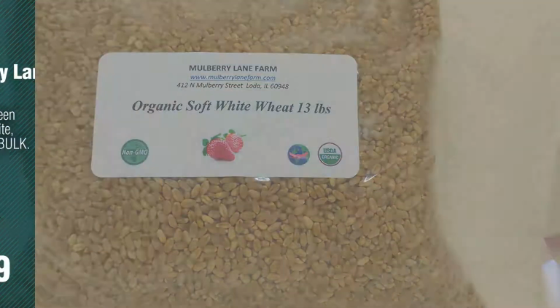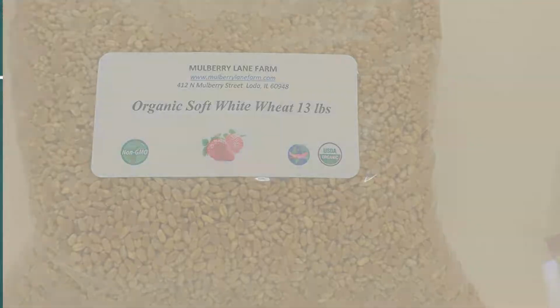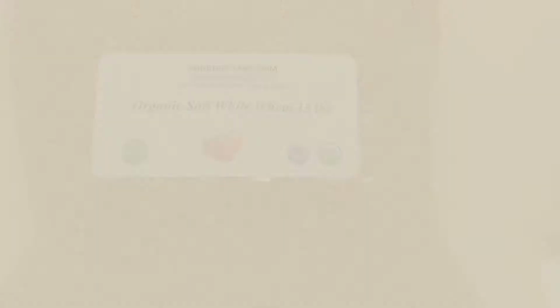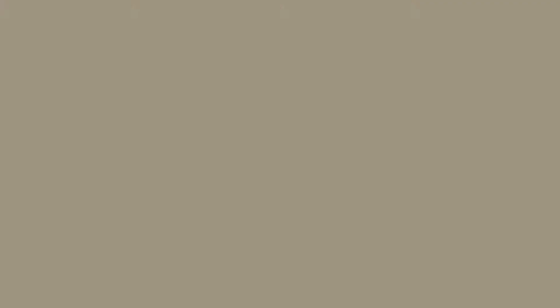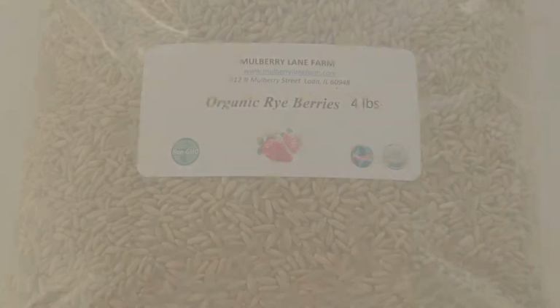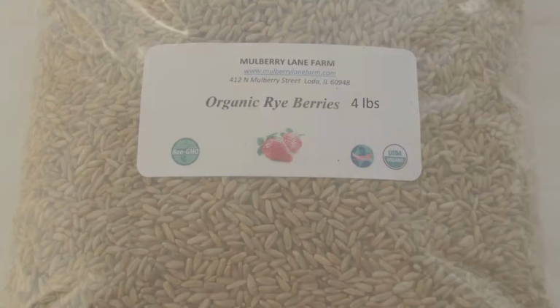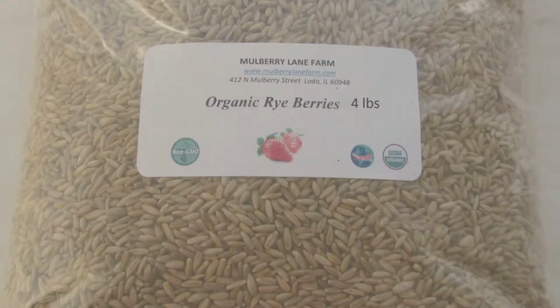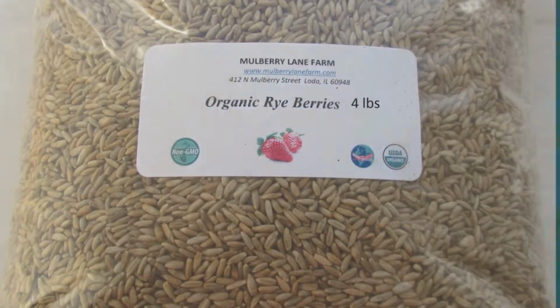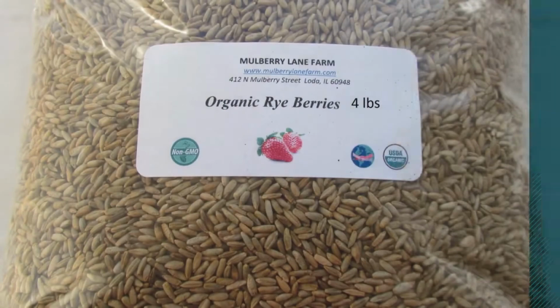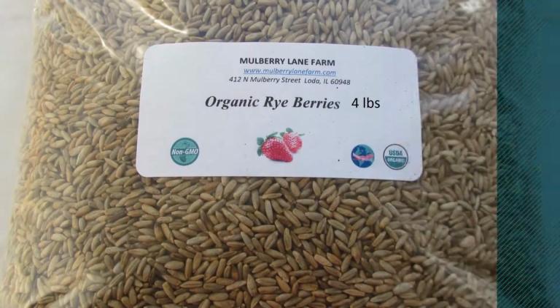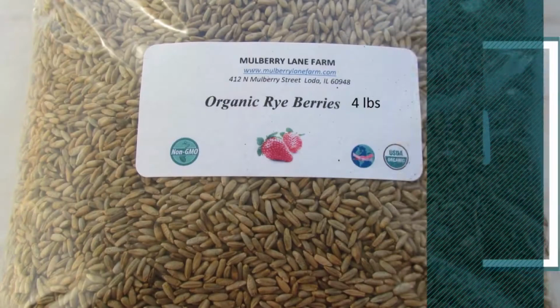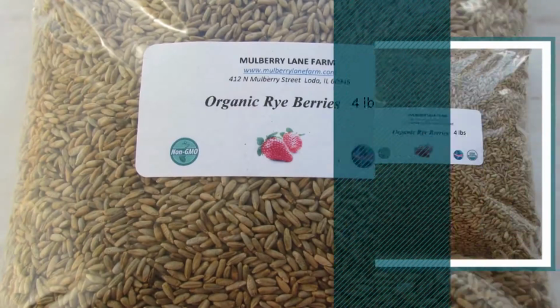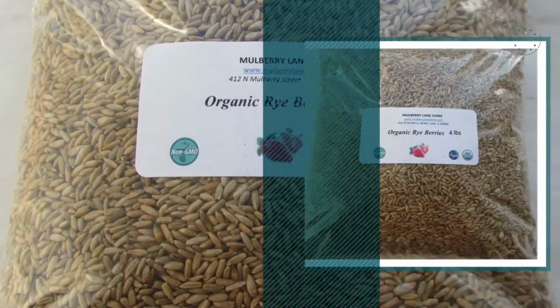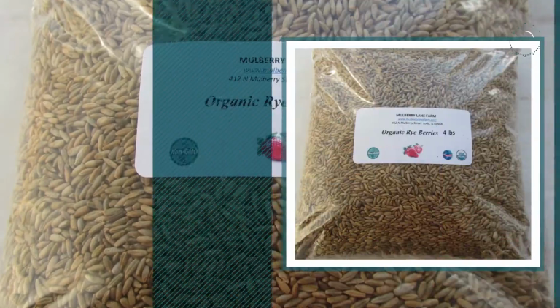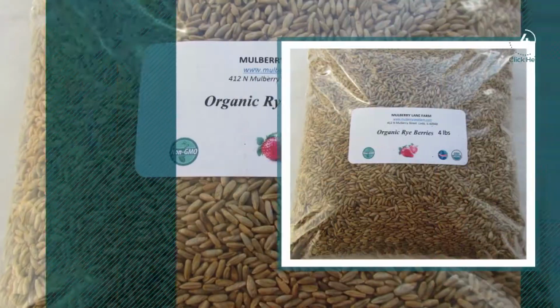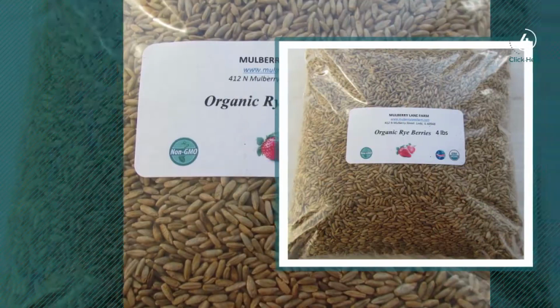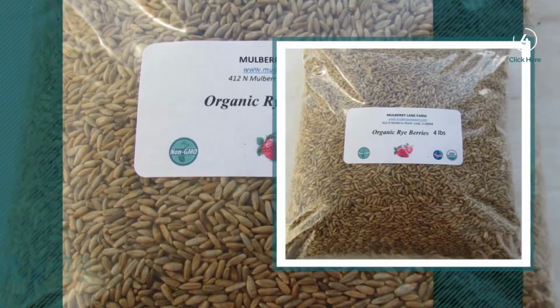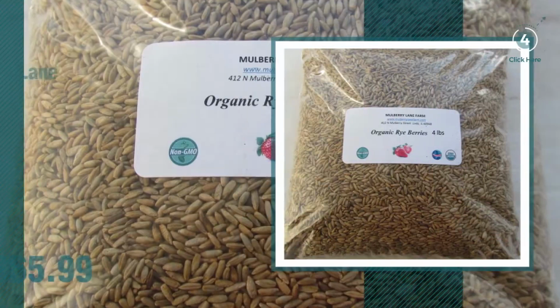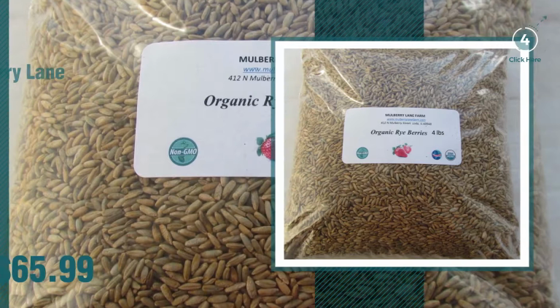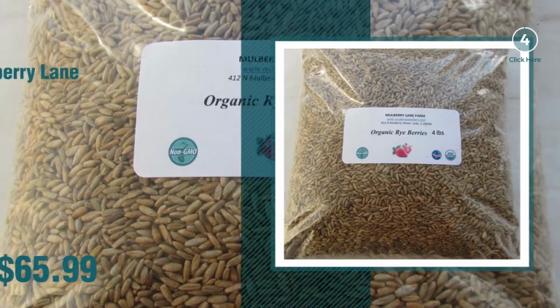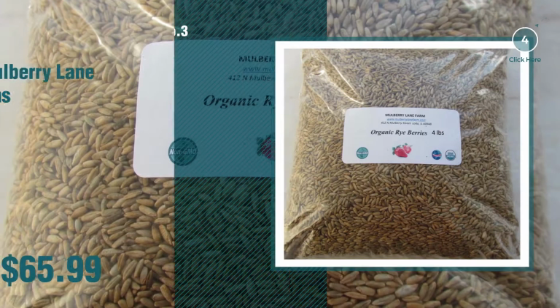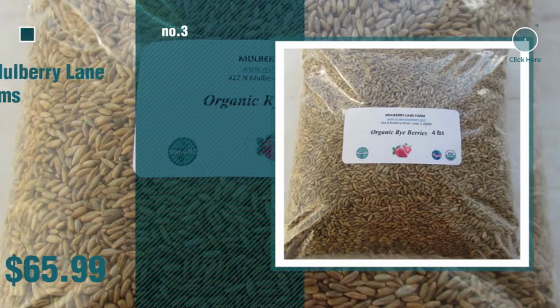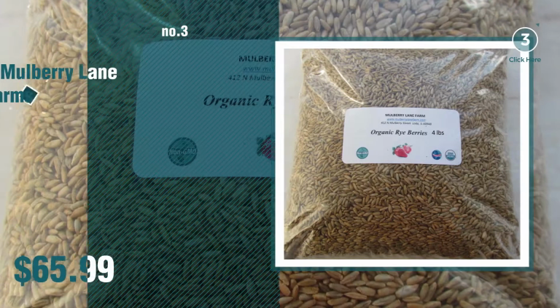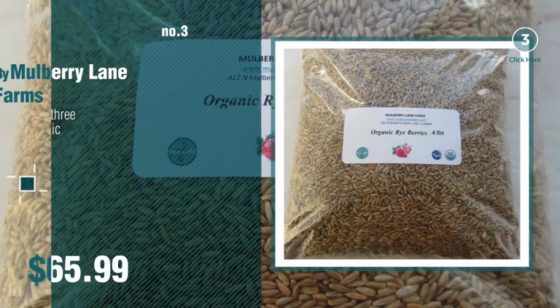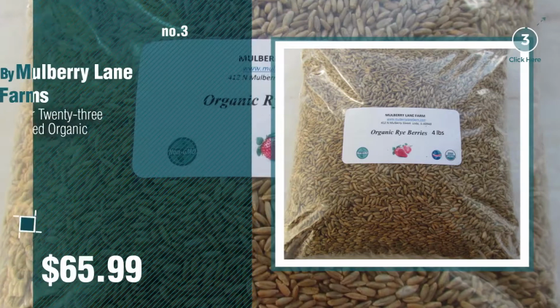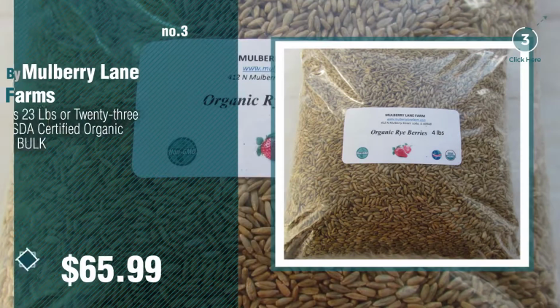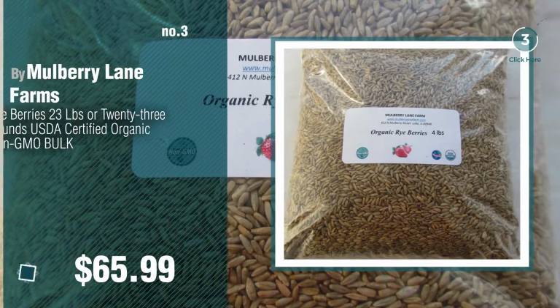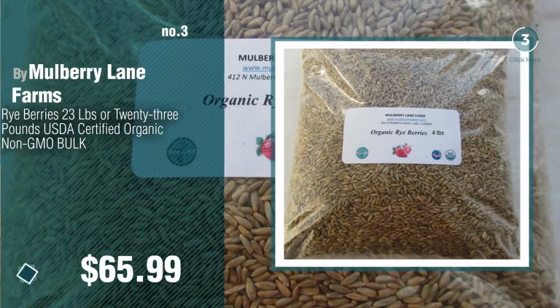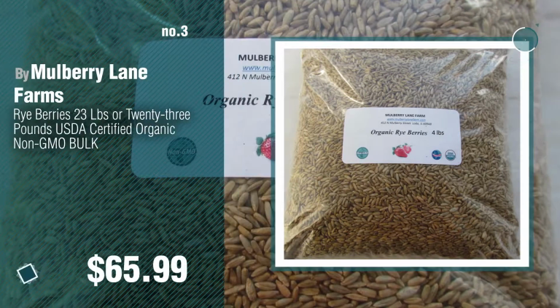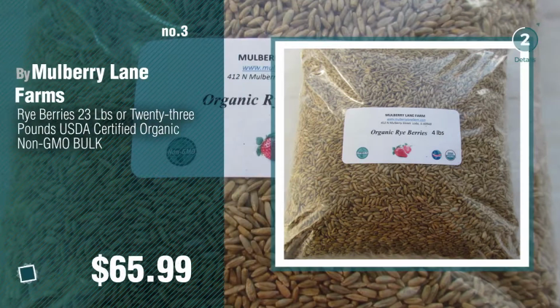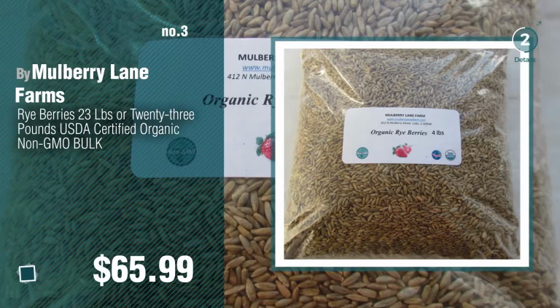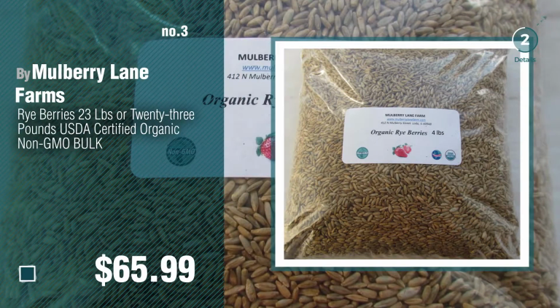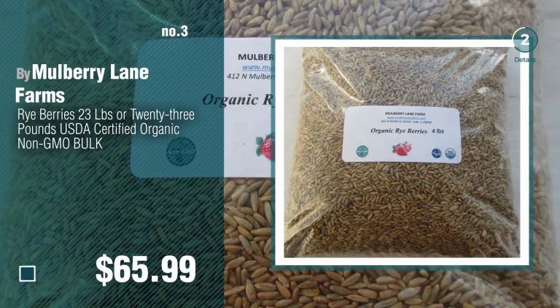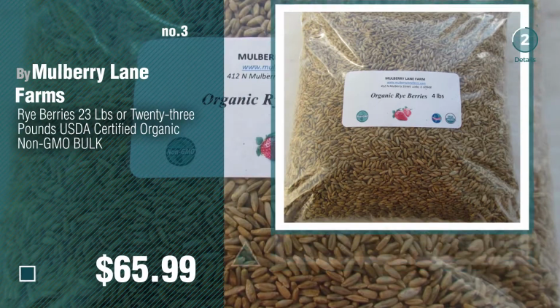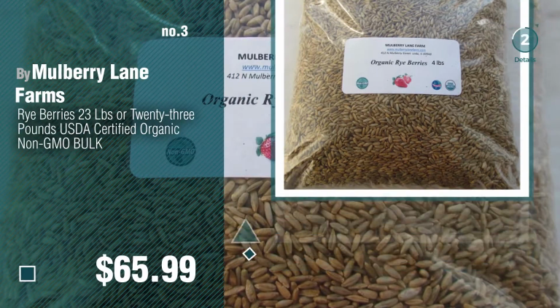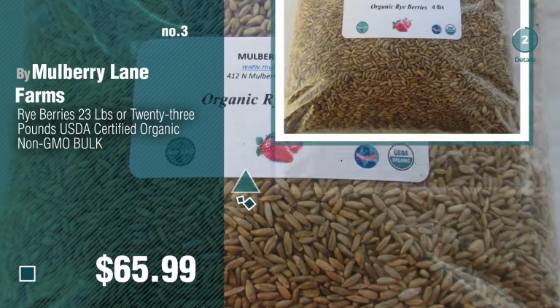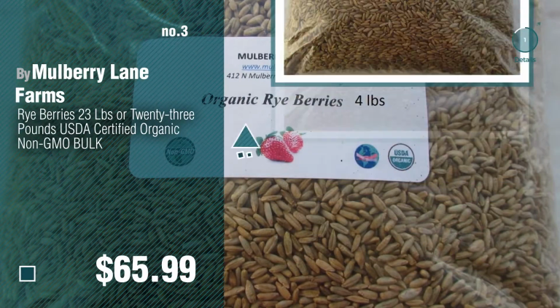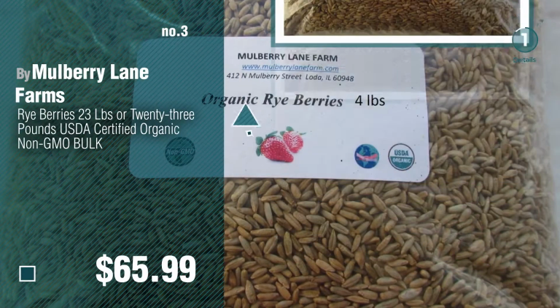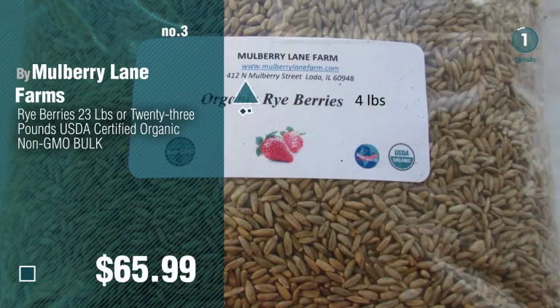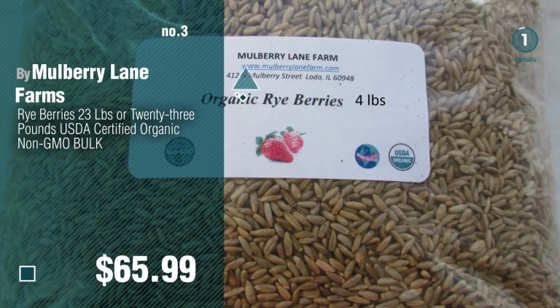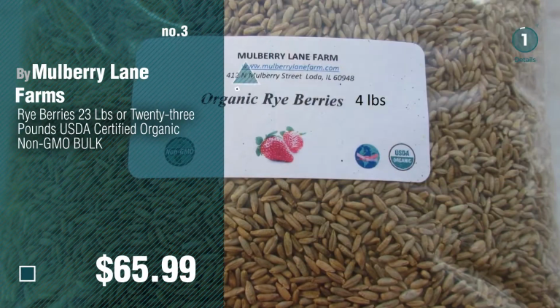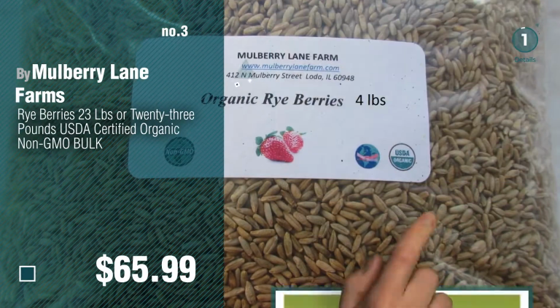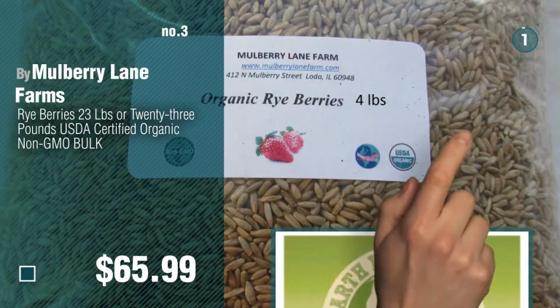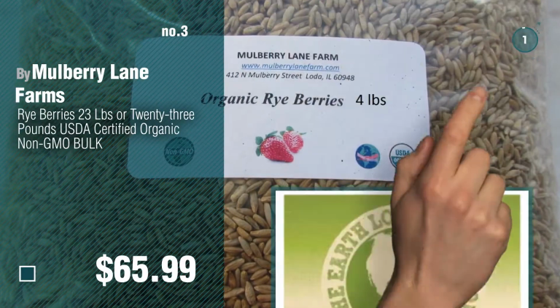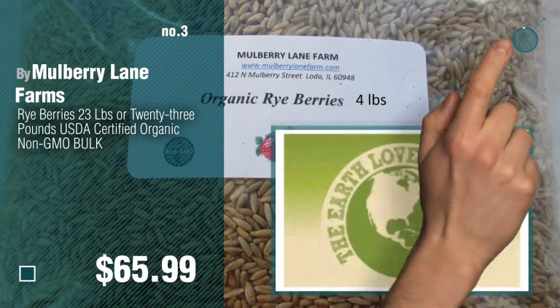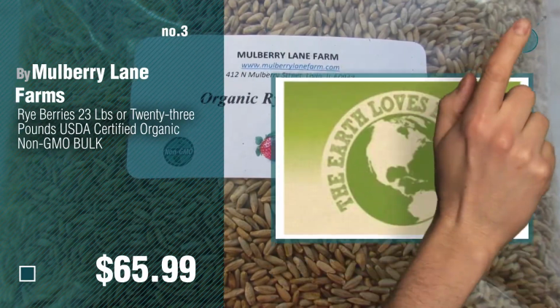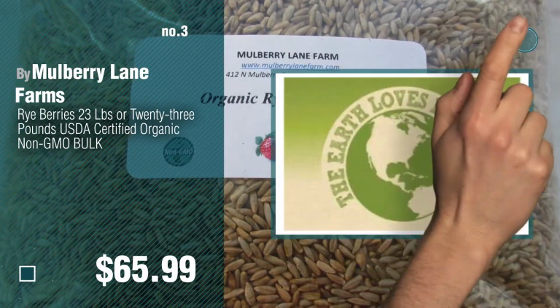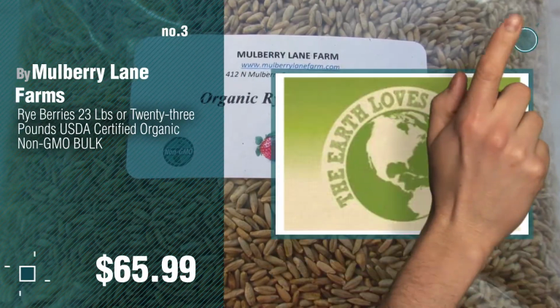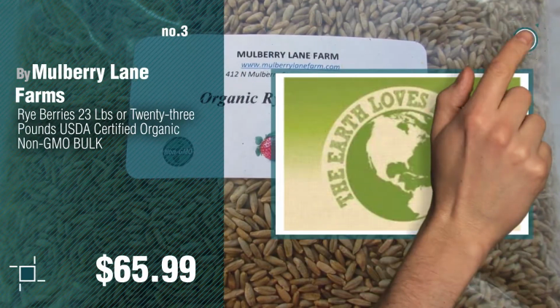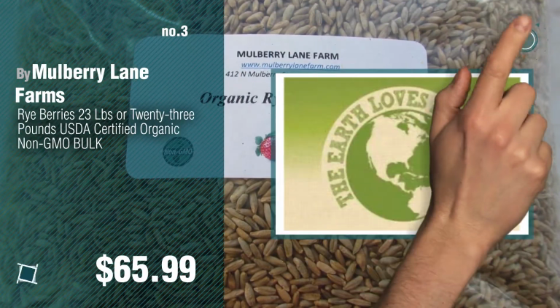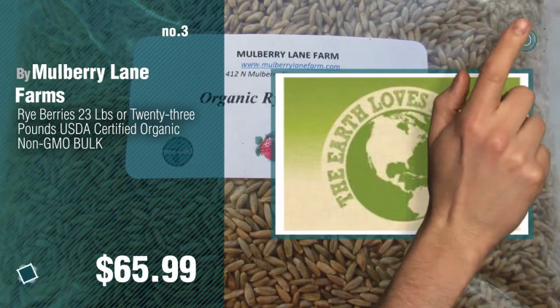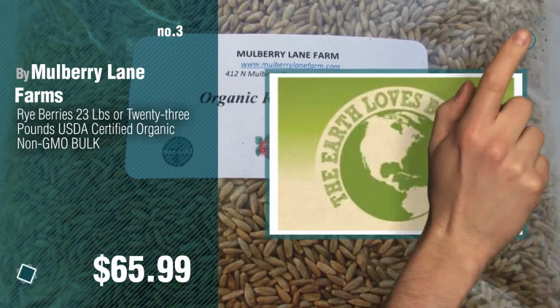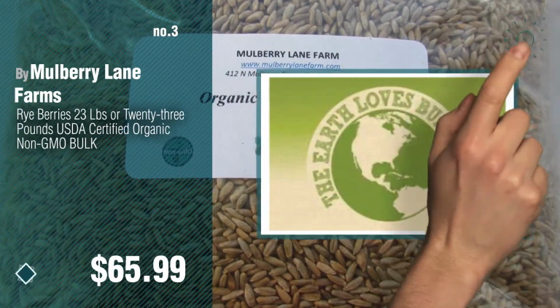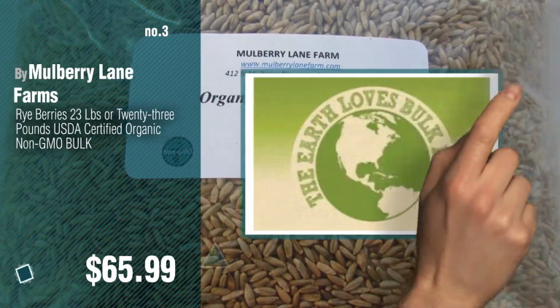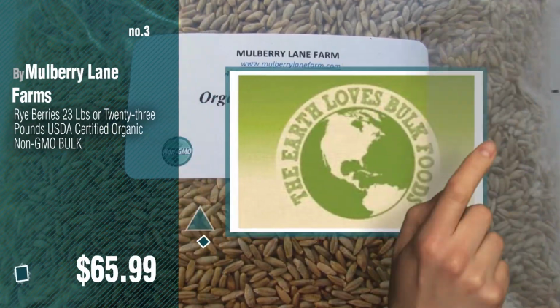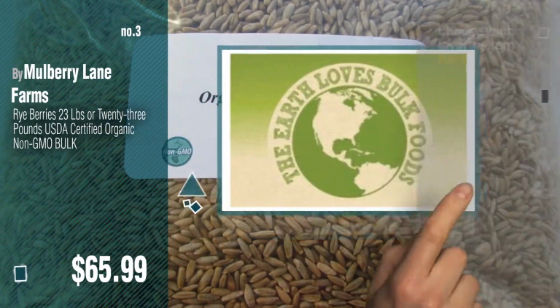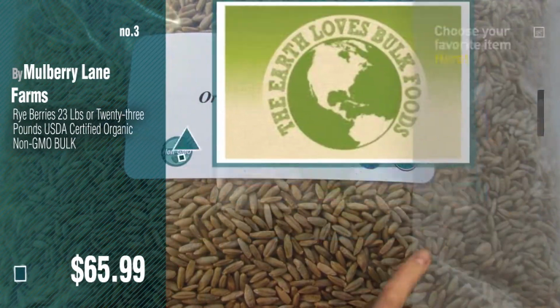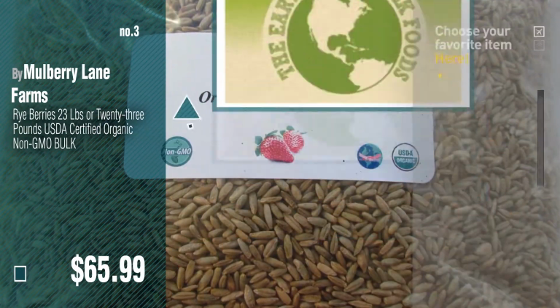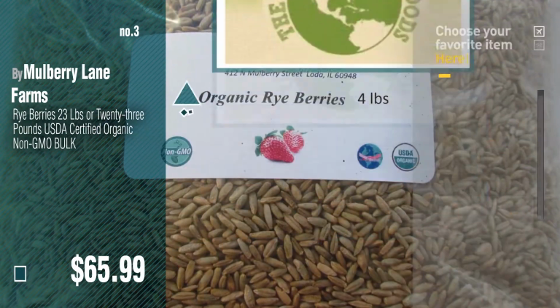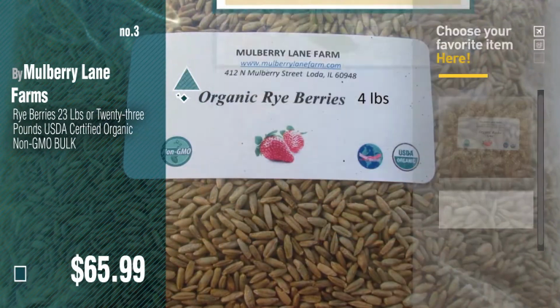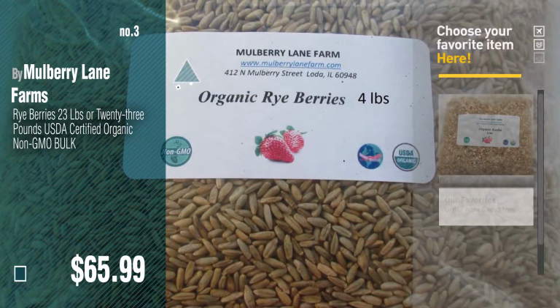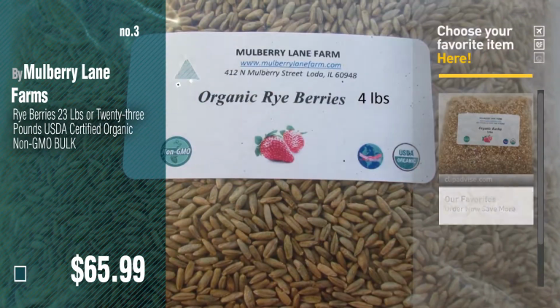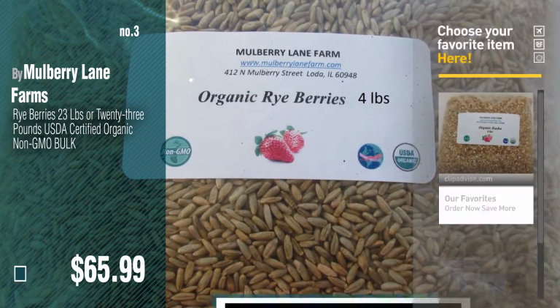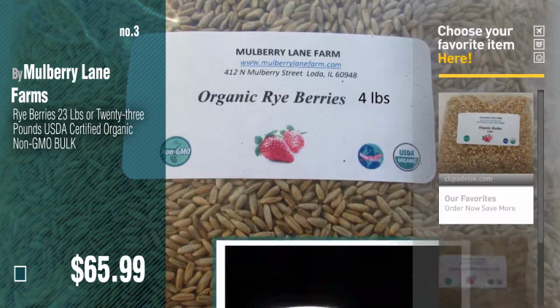Number 3, get your favorite baby products now — just click this circle in the corner.